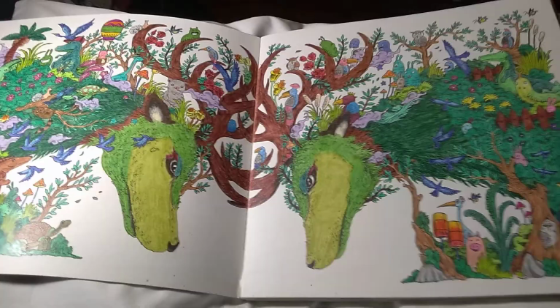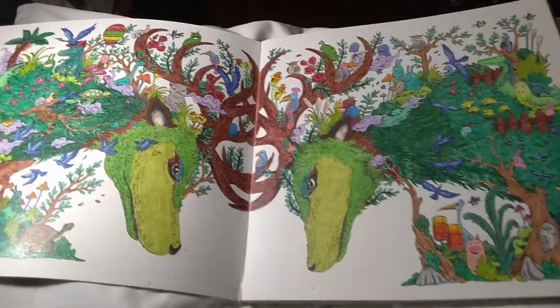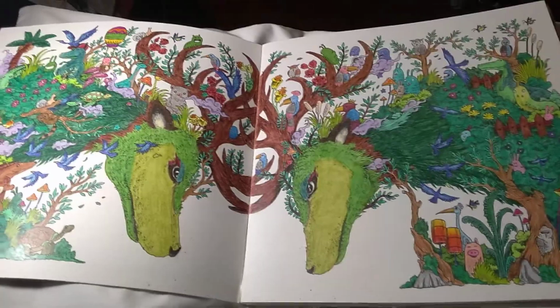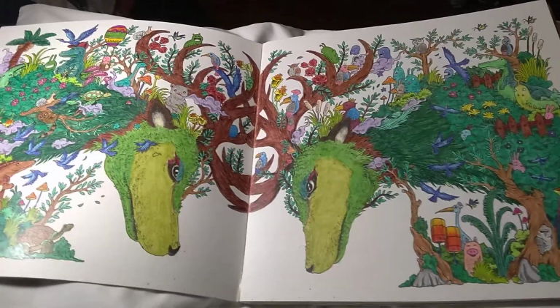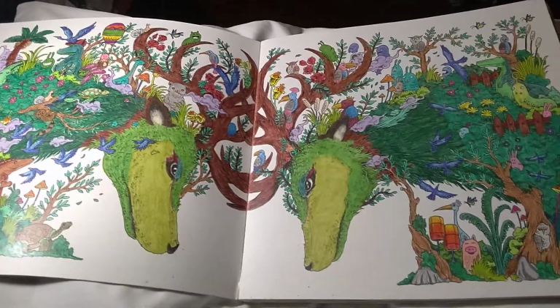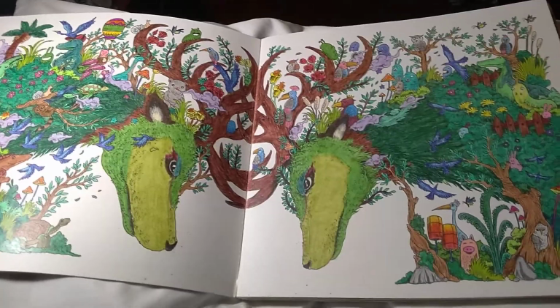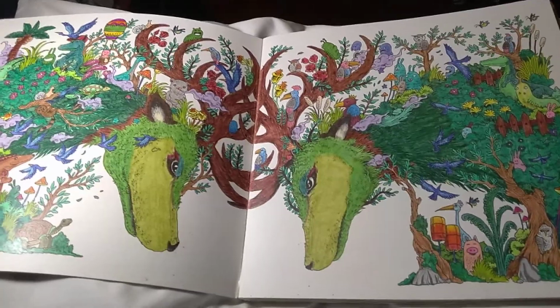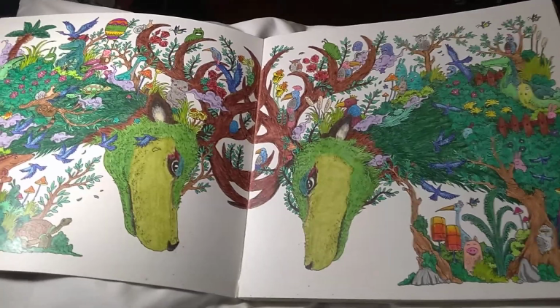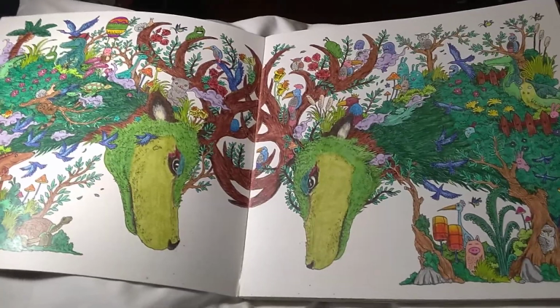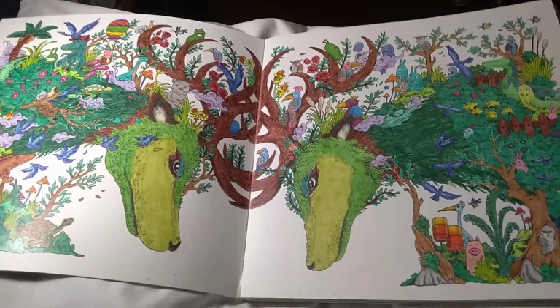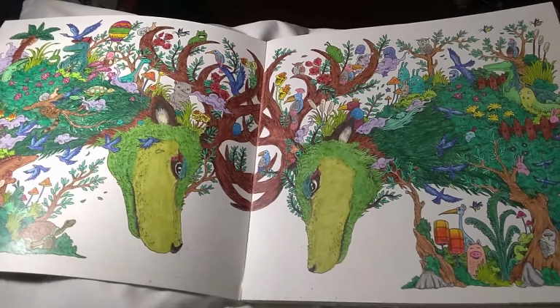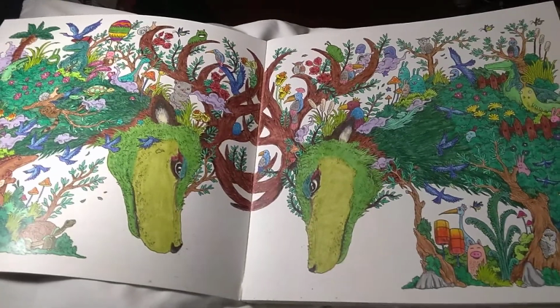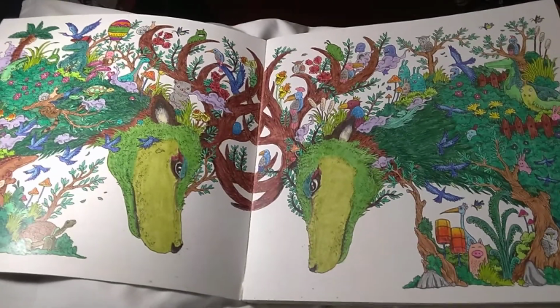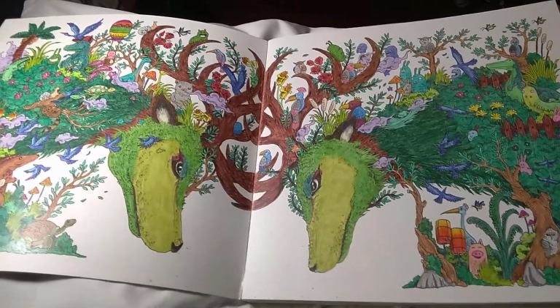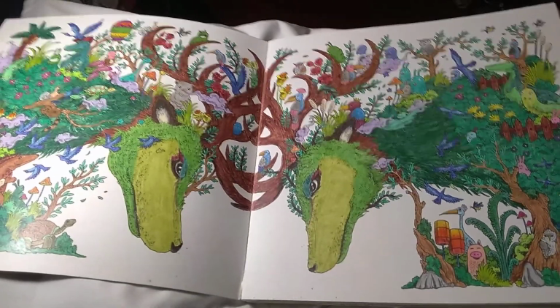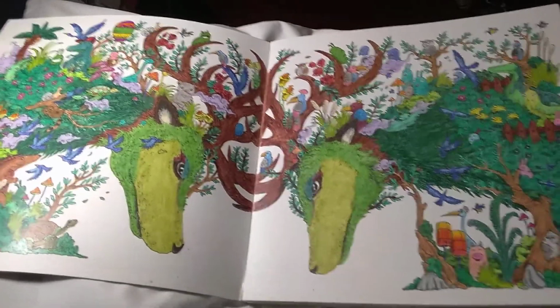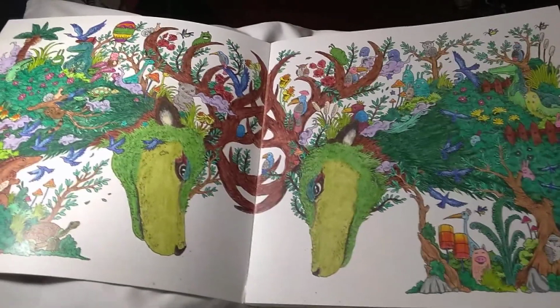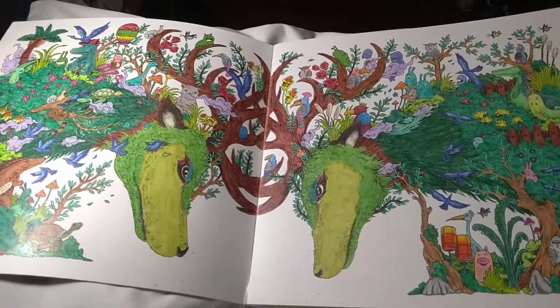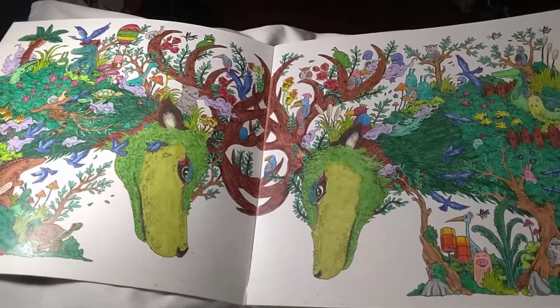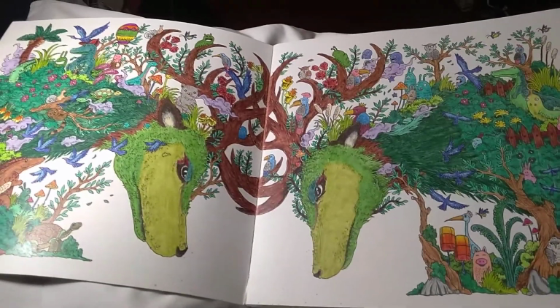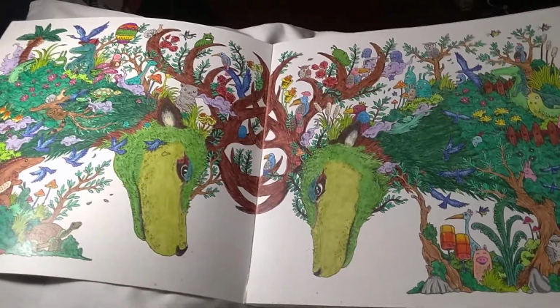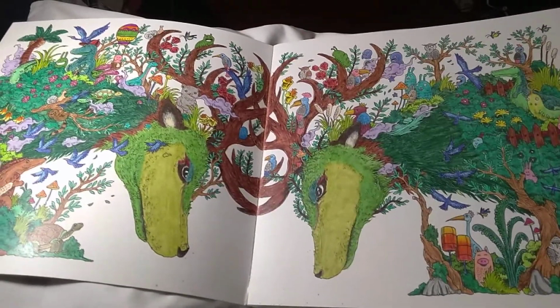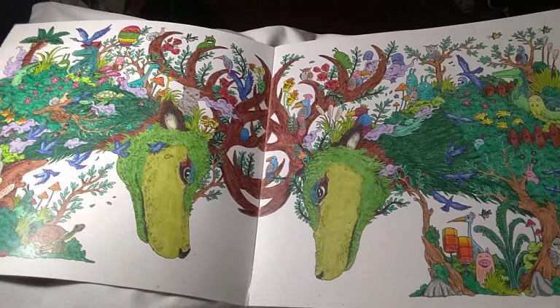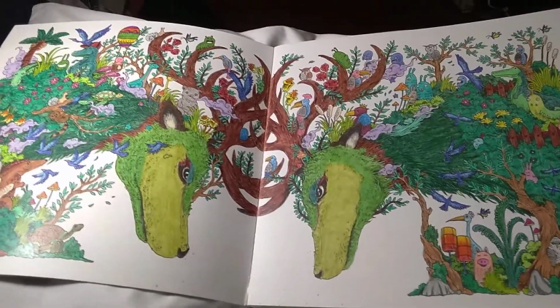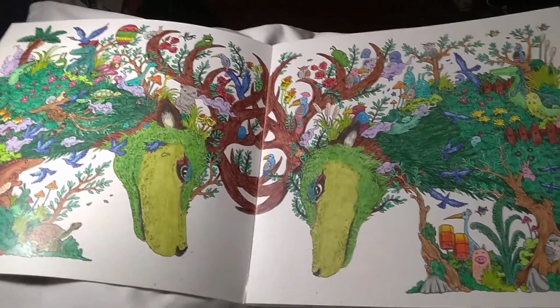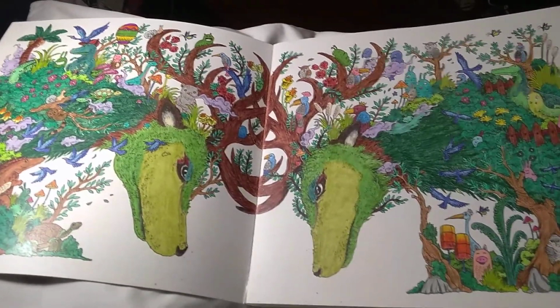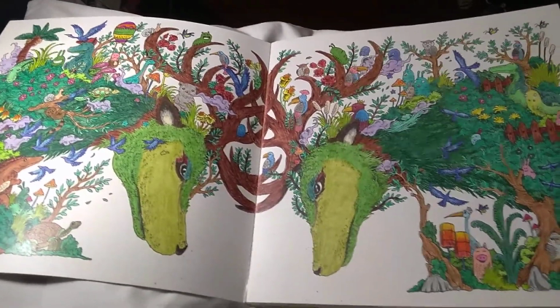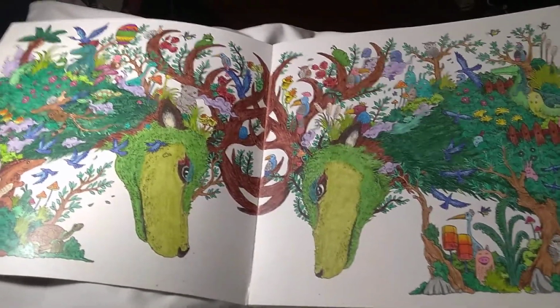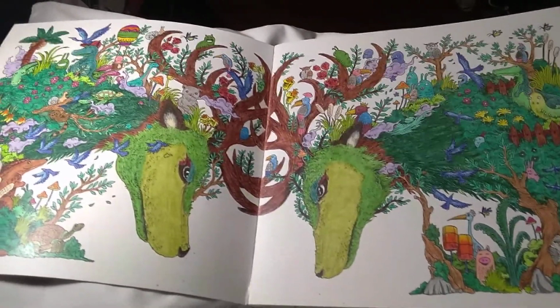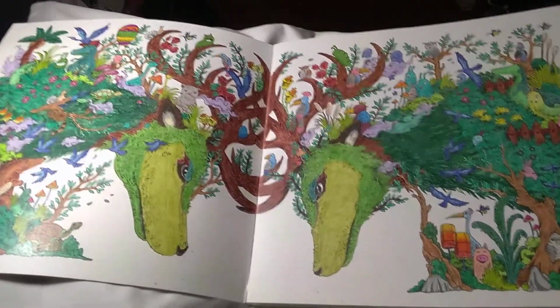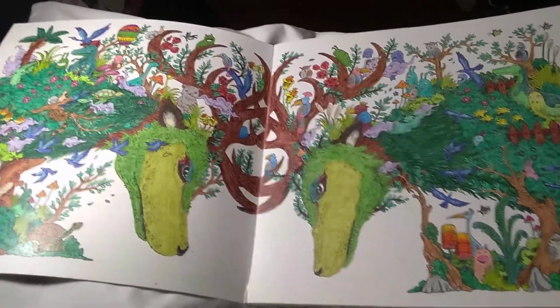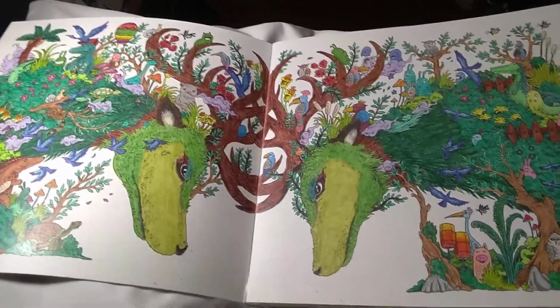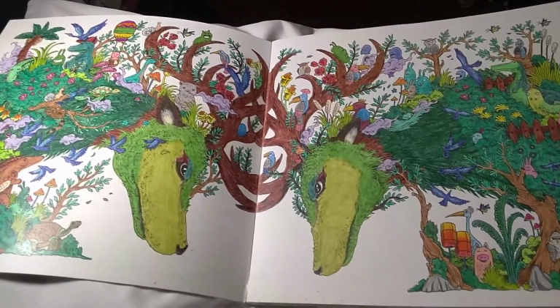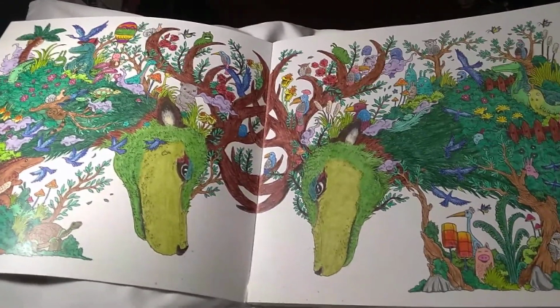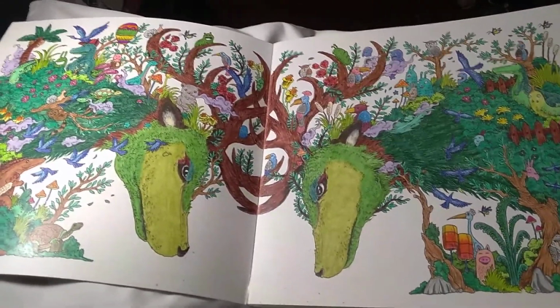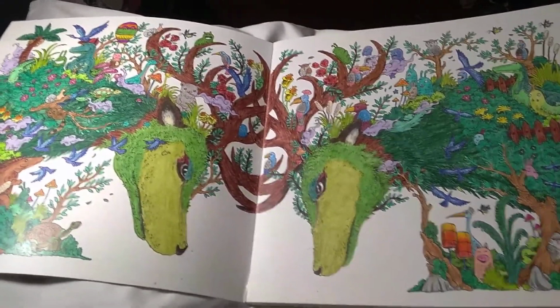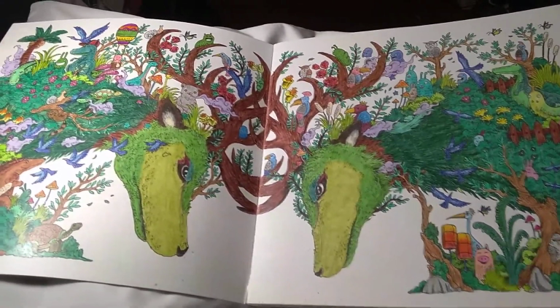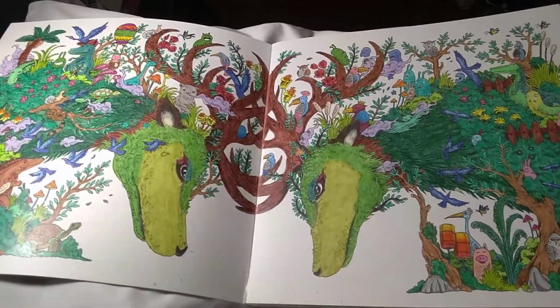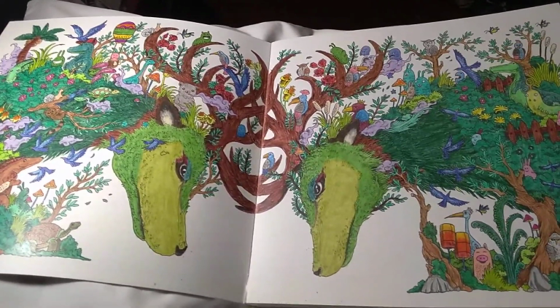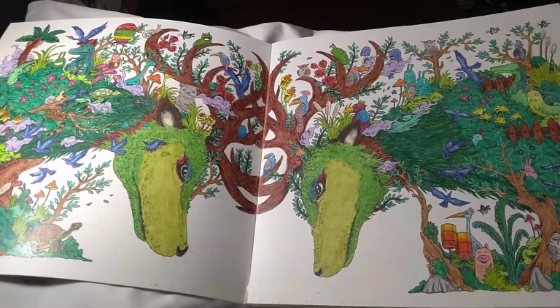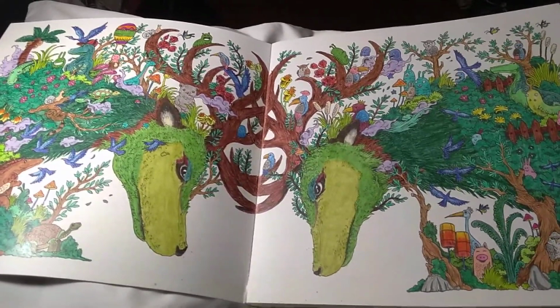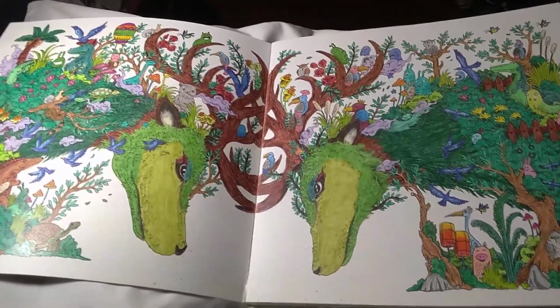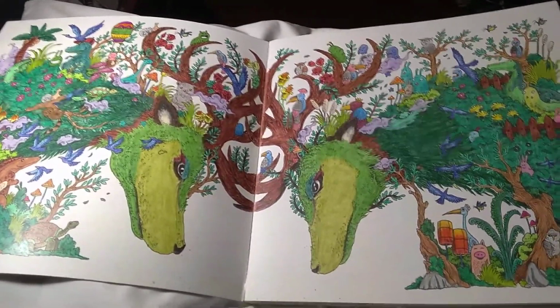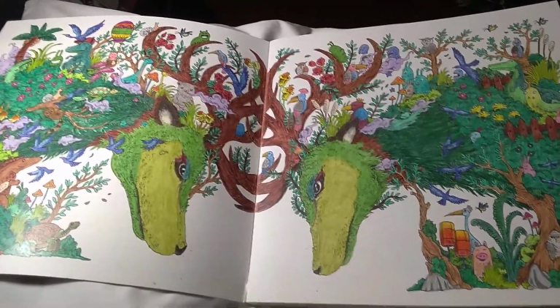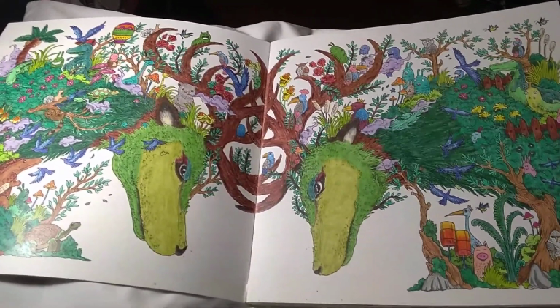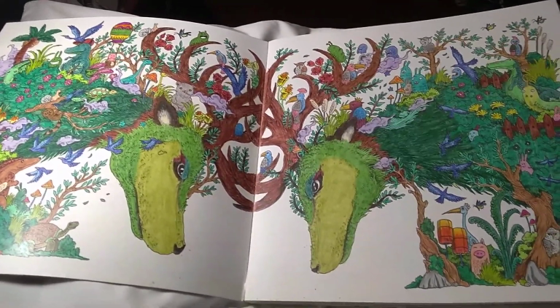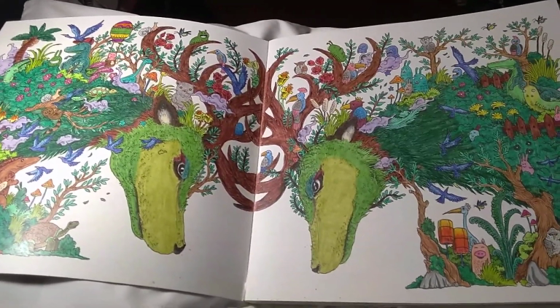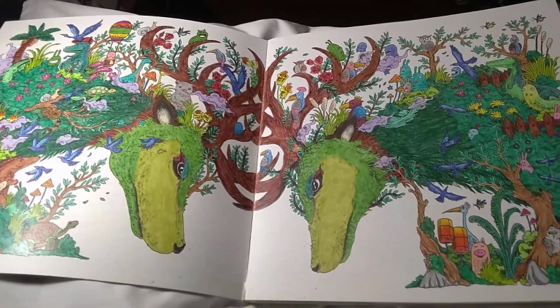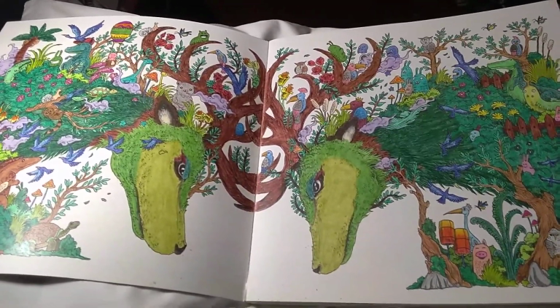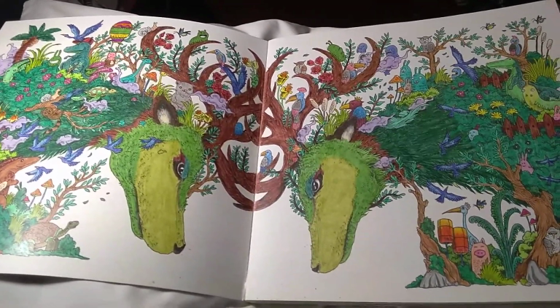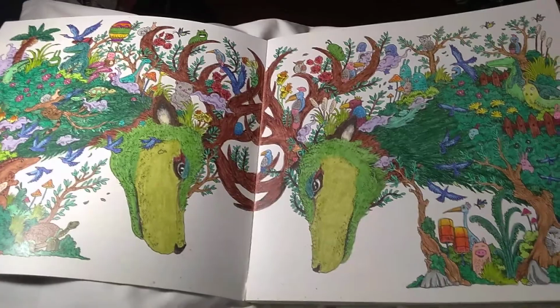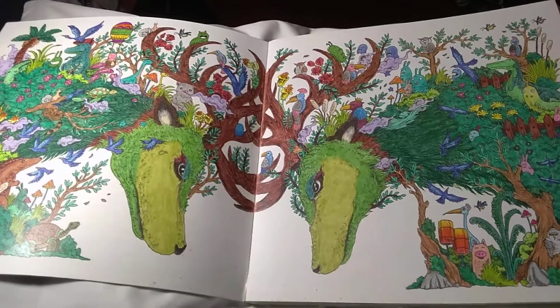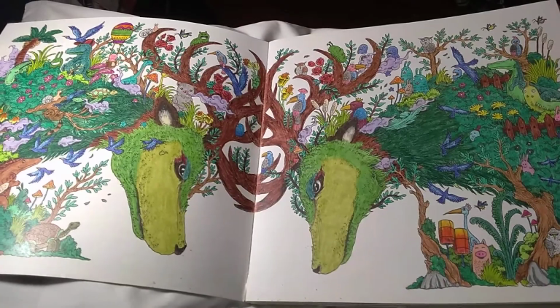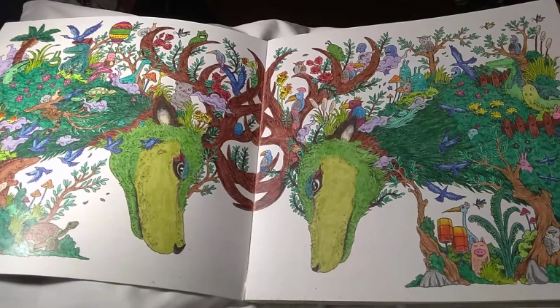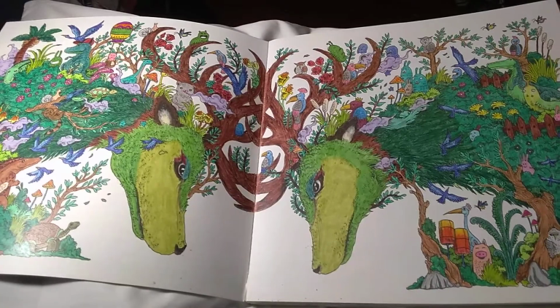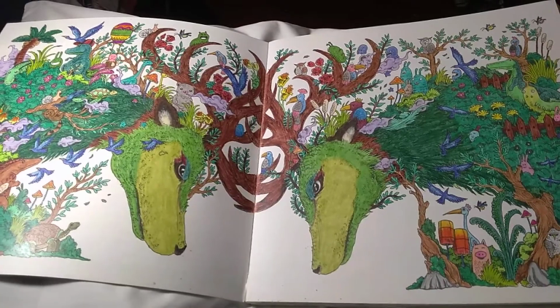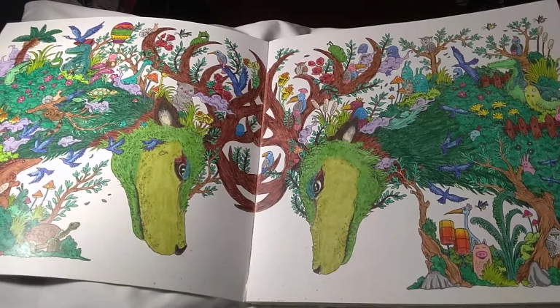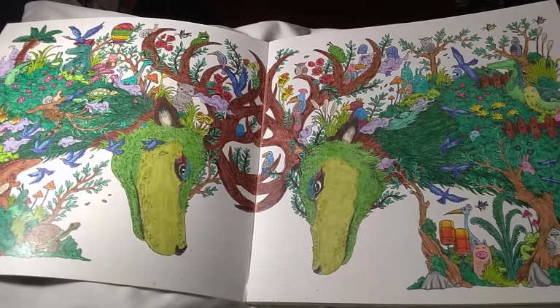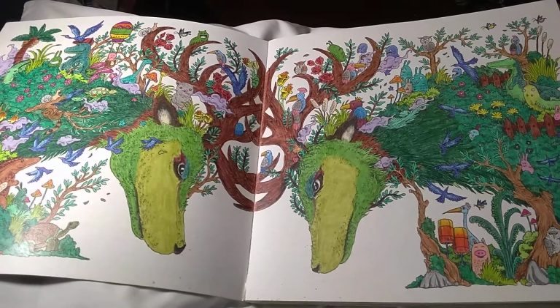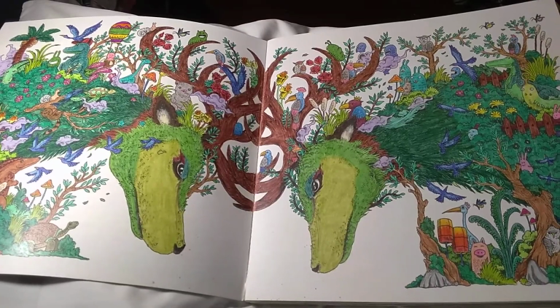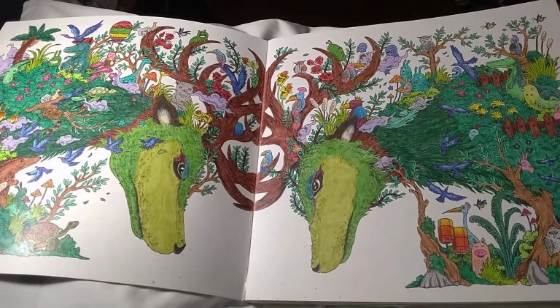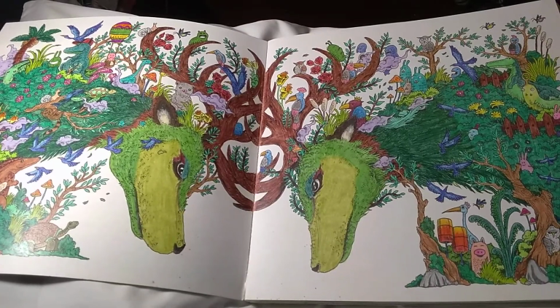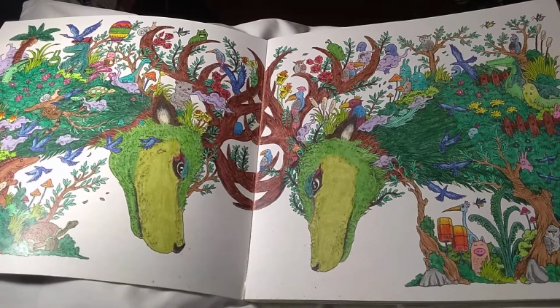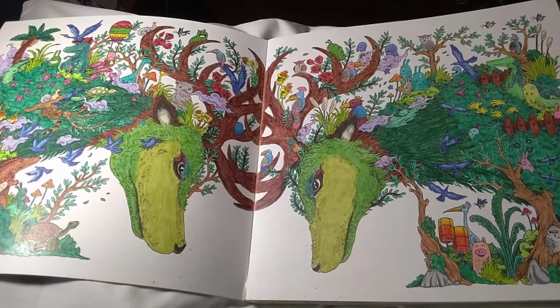Hi, welcome back to my channel. Today we're going to be looking at Kirby's Anamorphia.